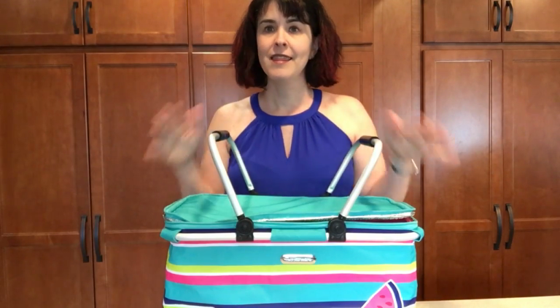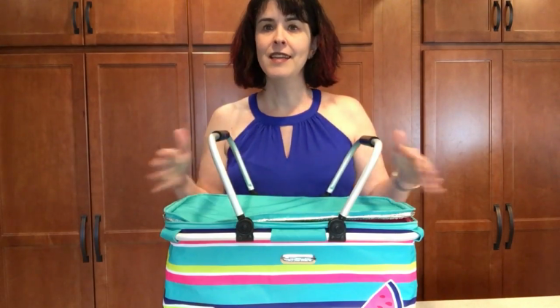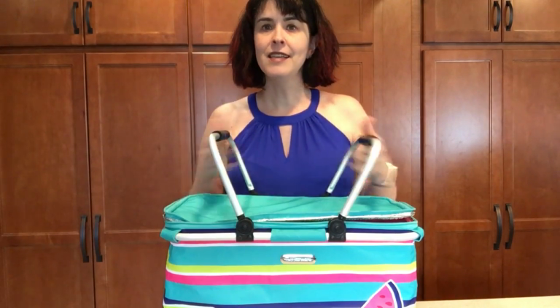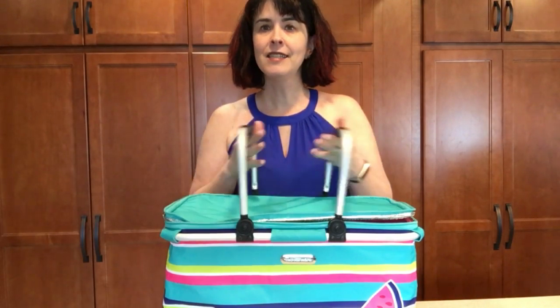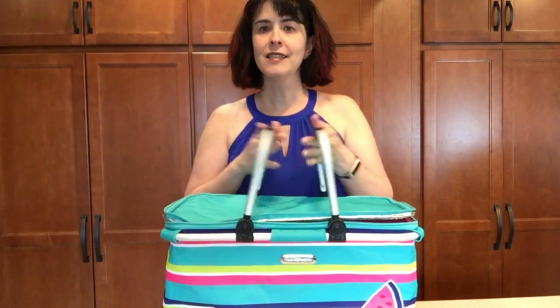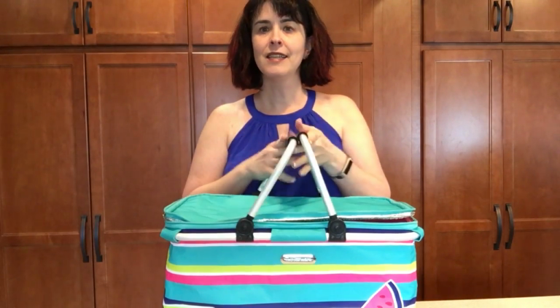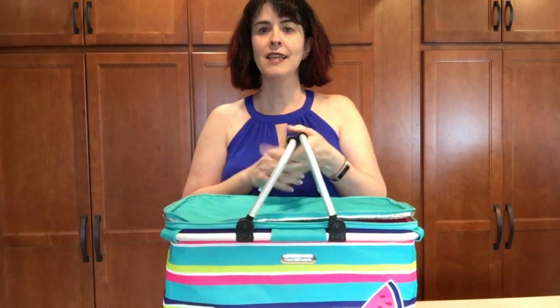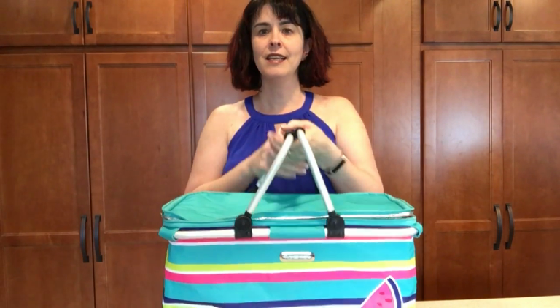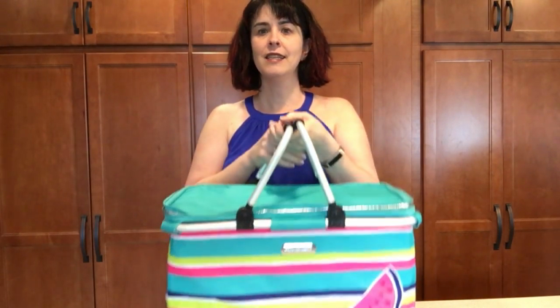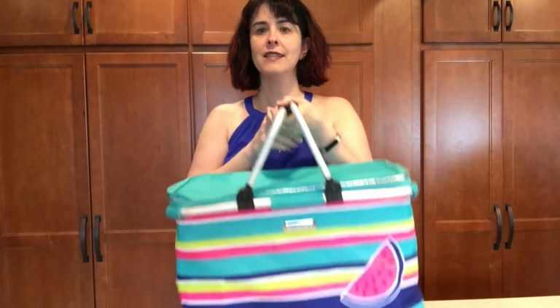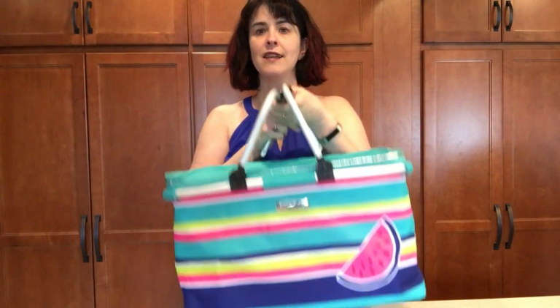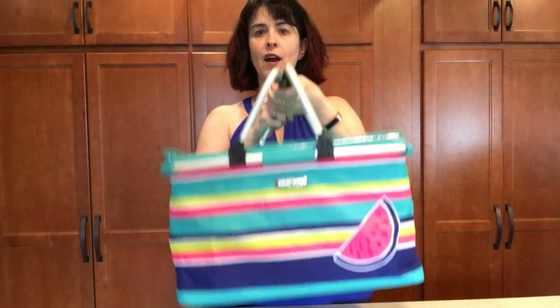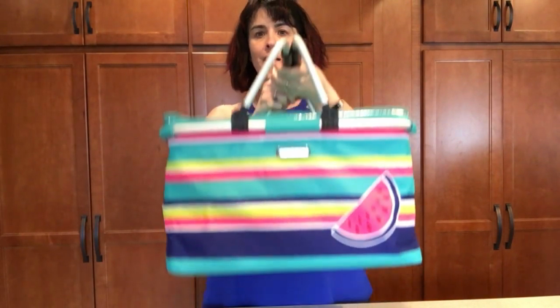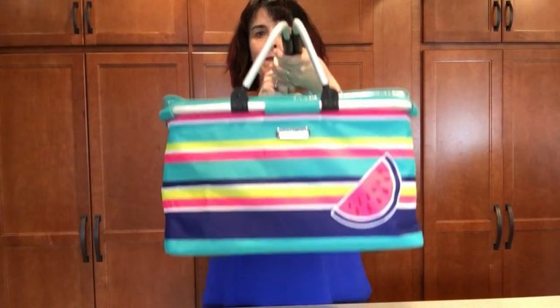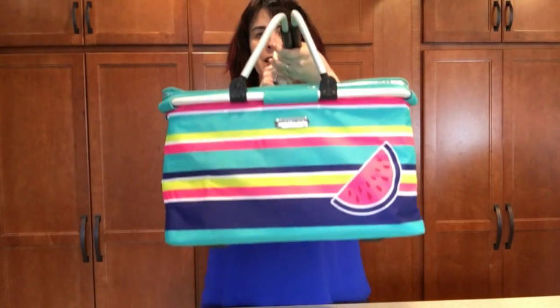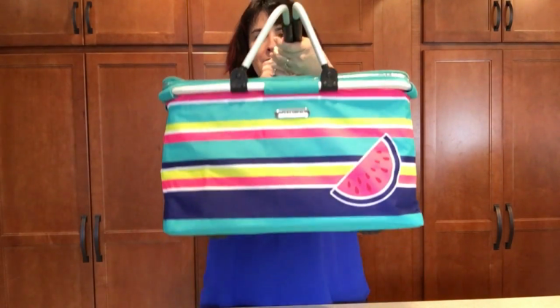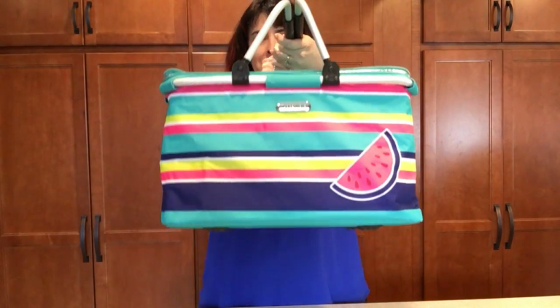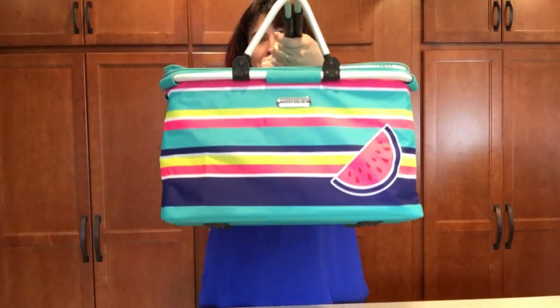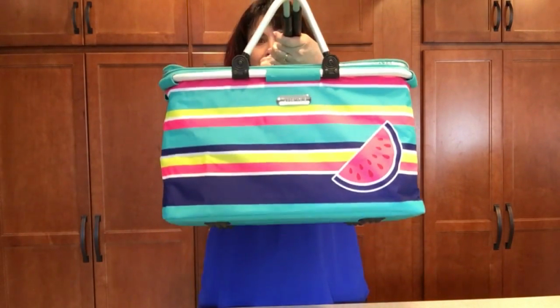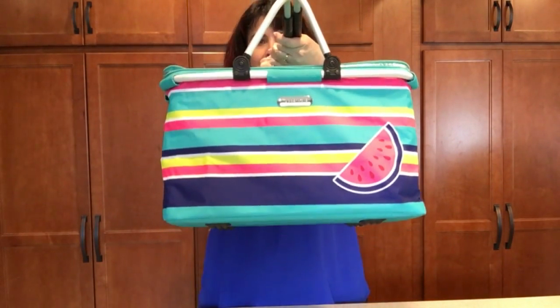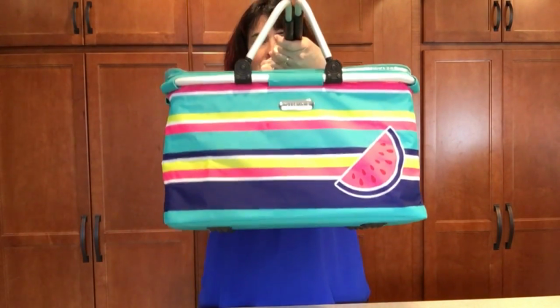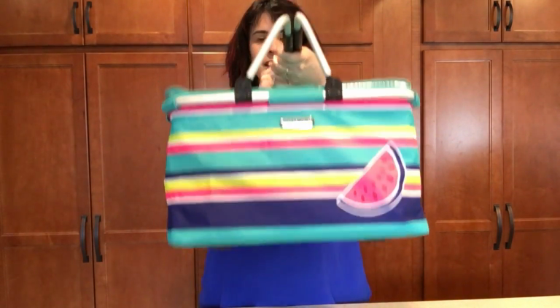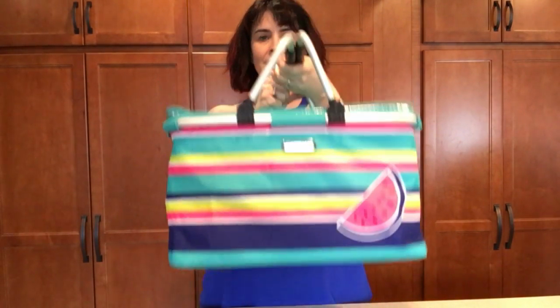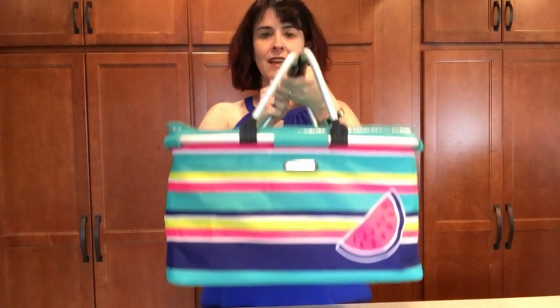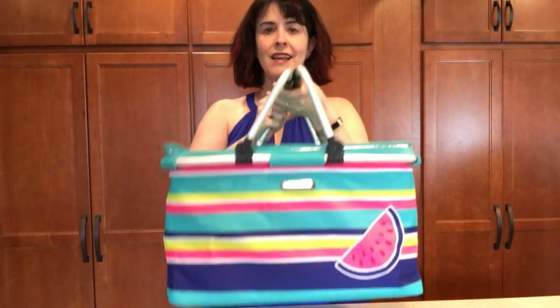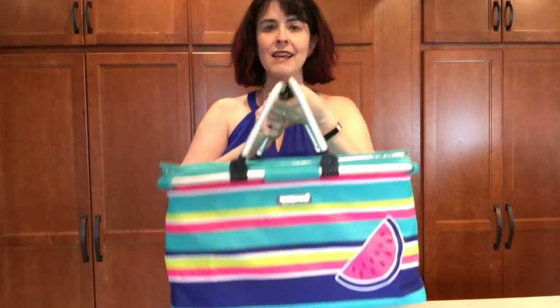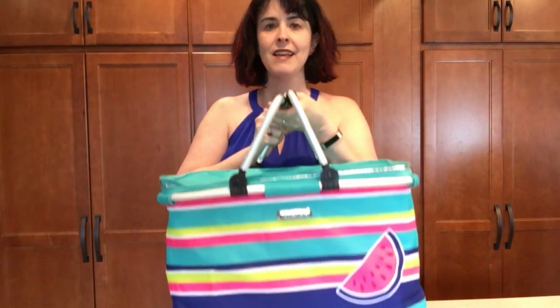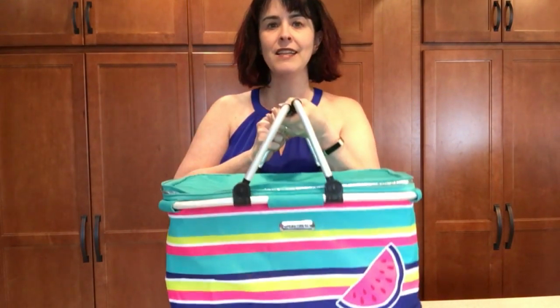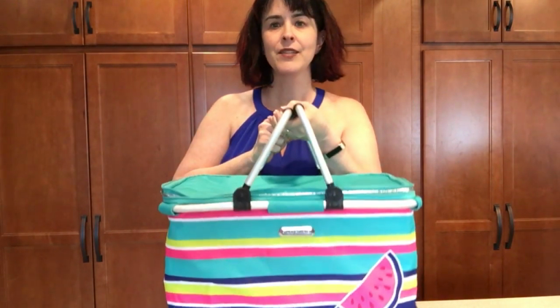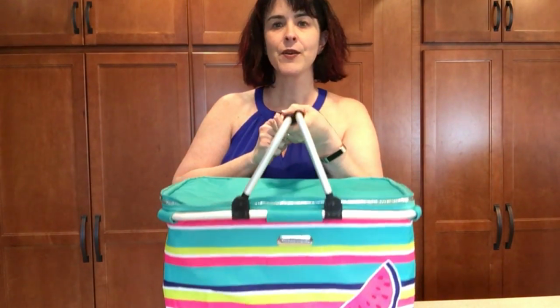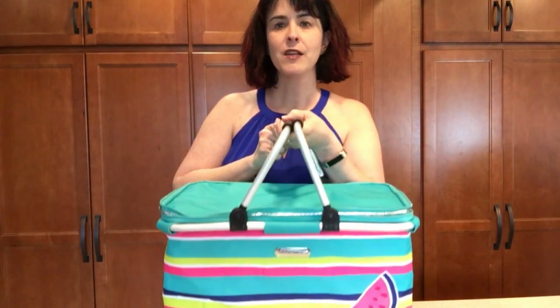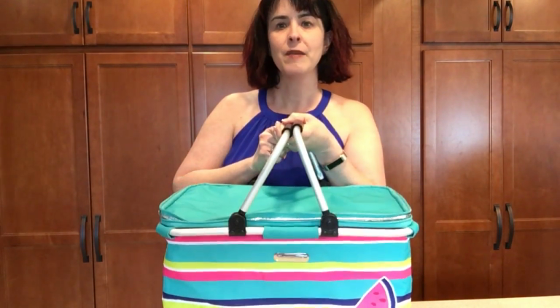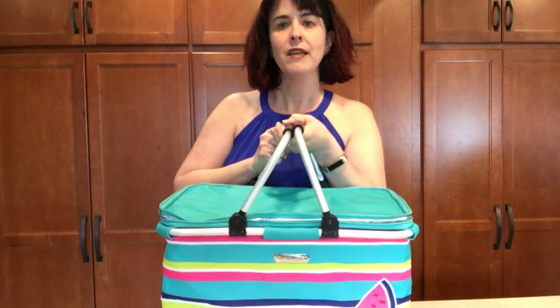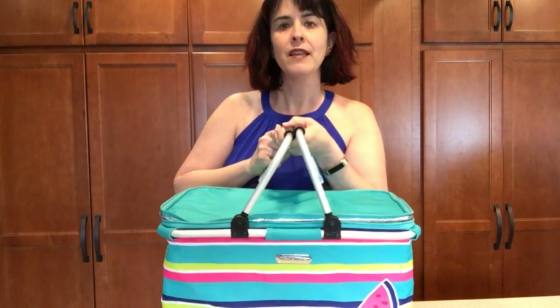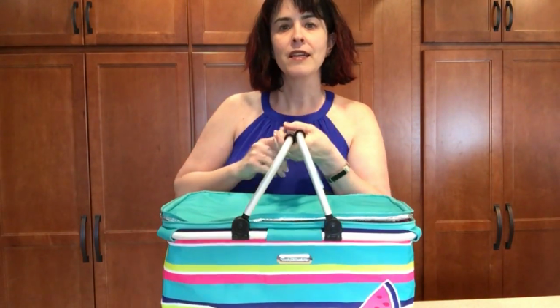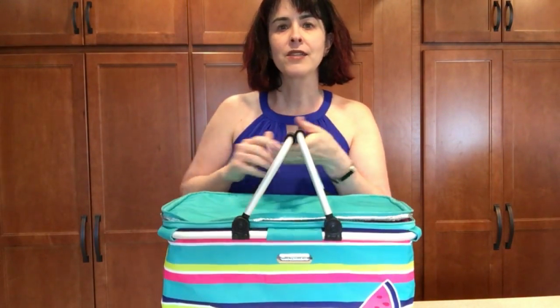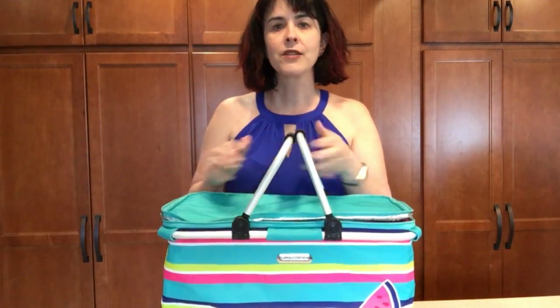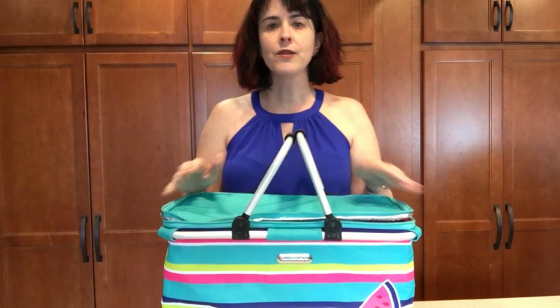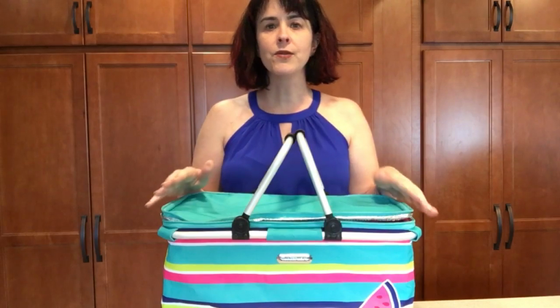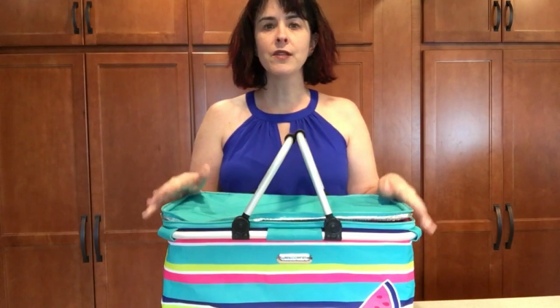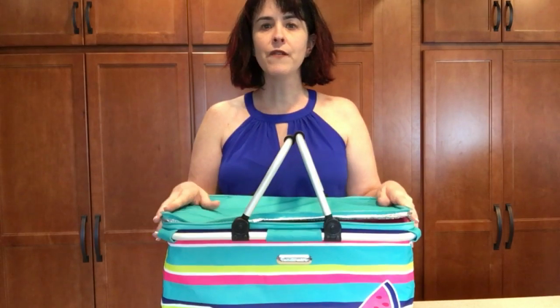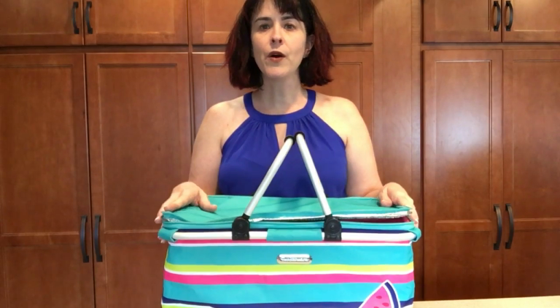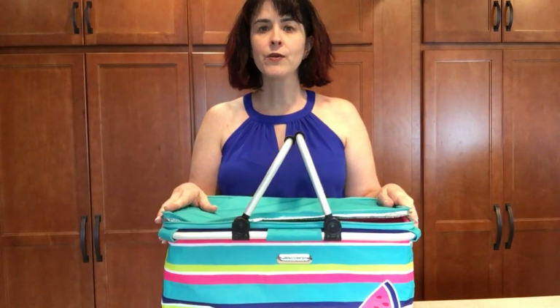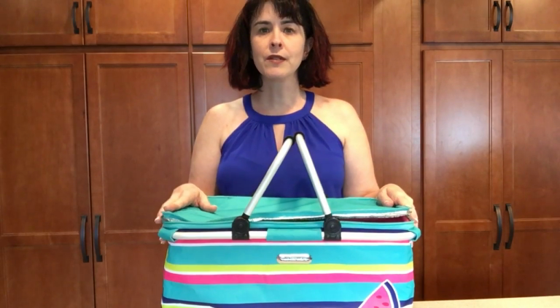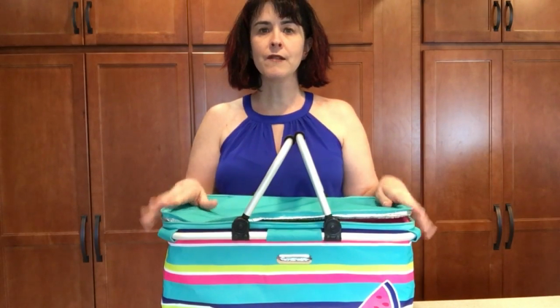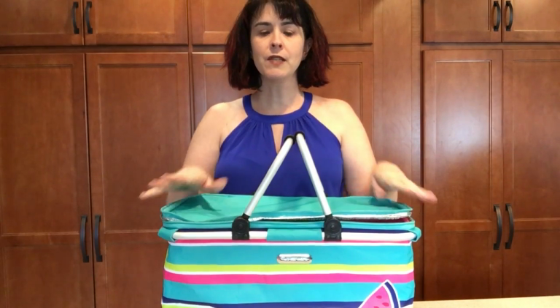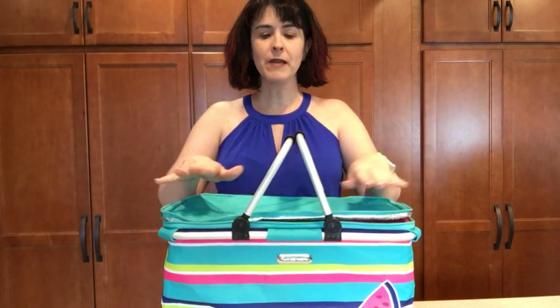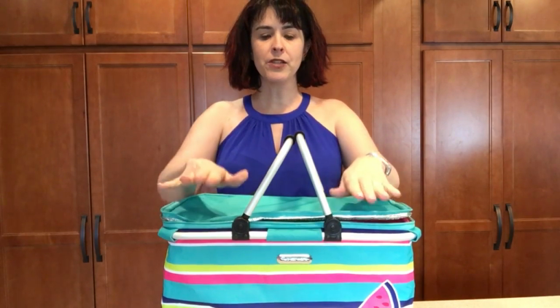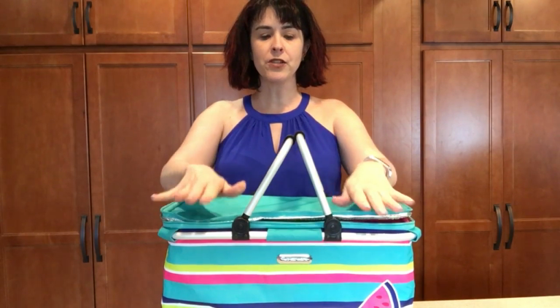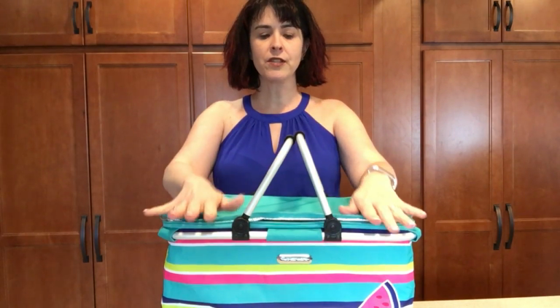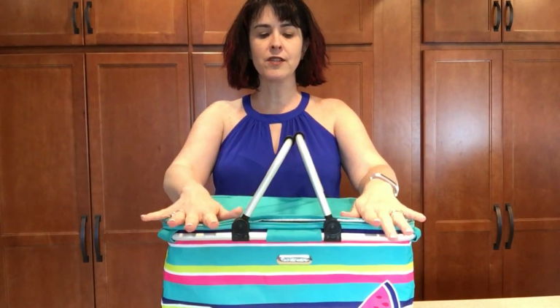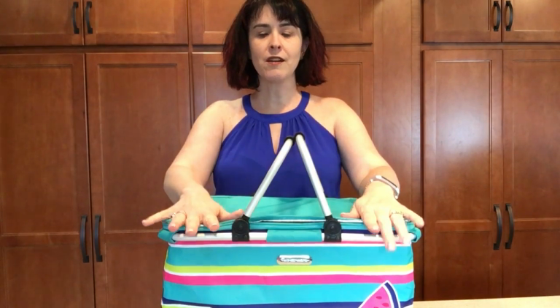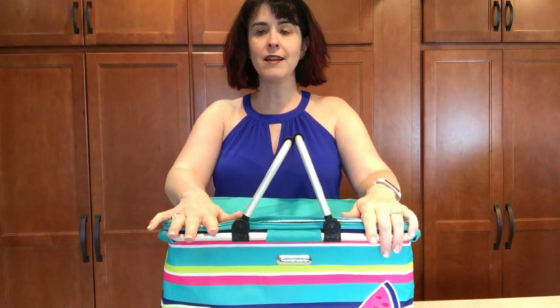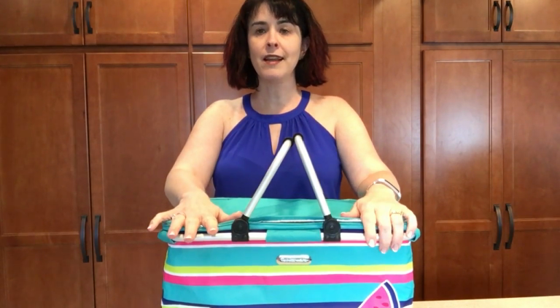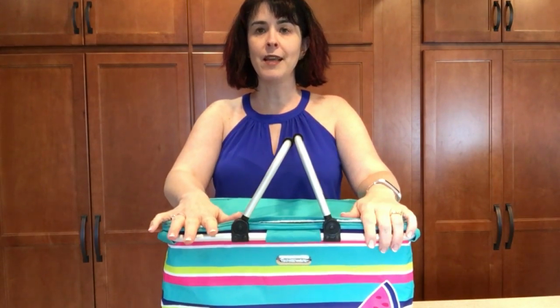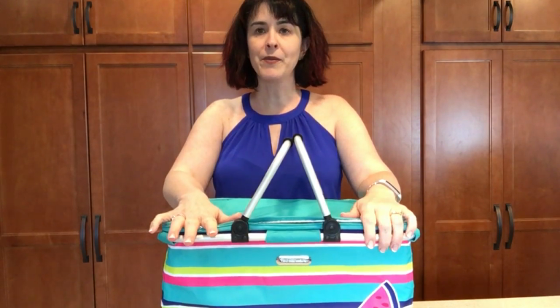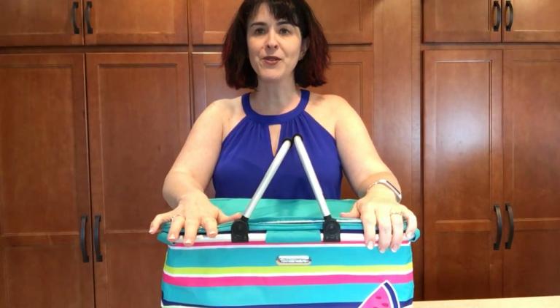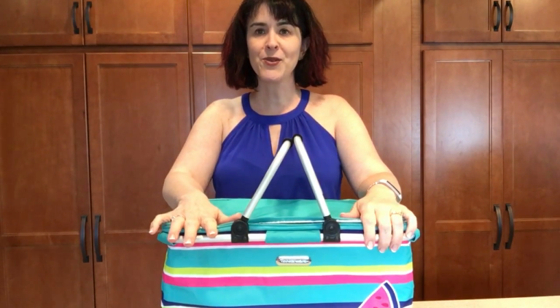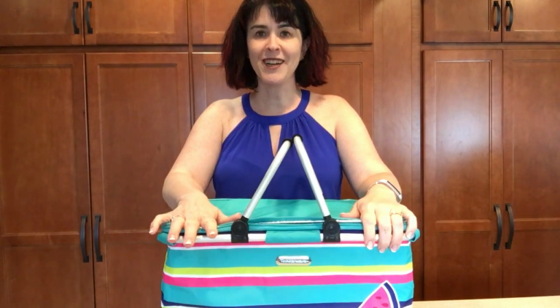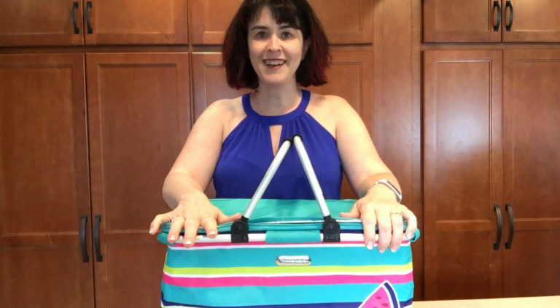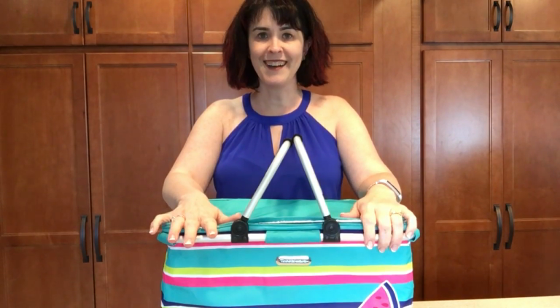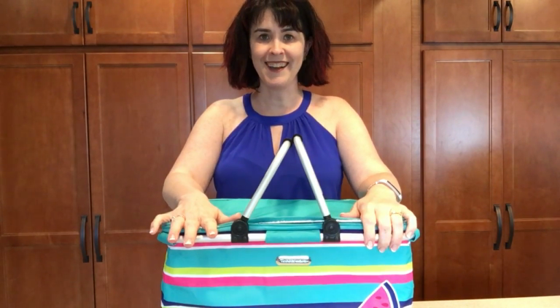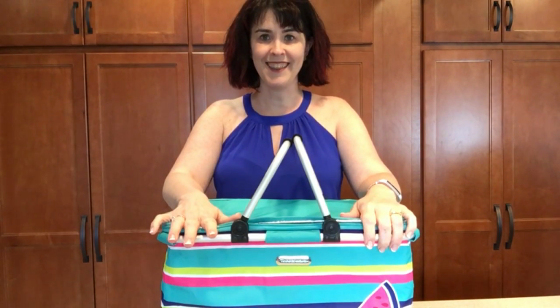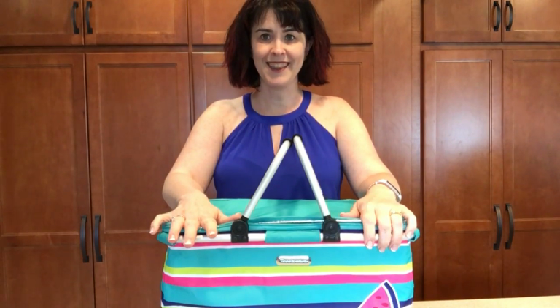This is our picnic basket. It is going to be the exclusive Hoska special starting April 29th.